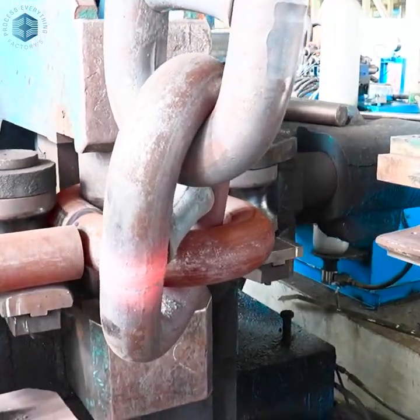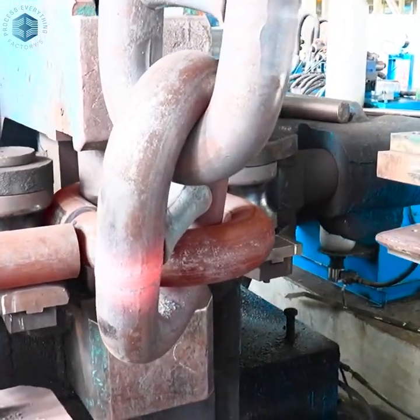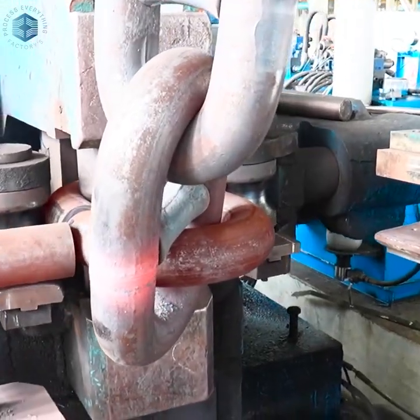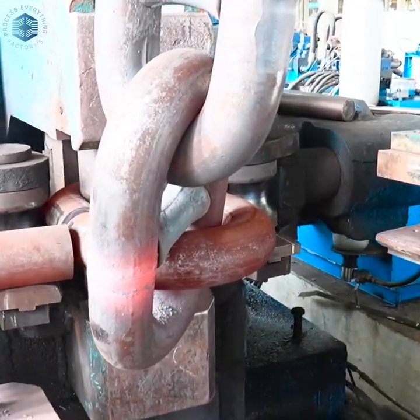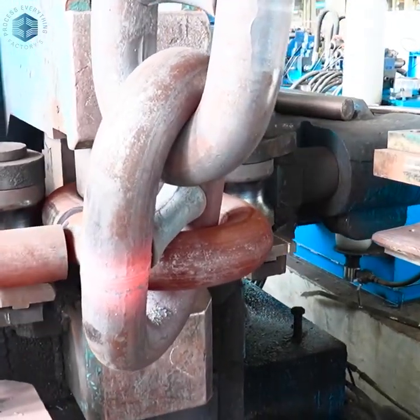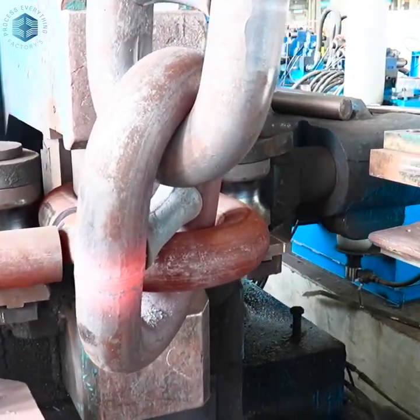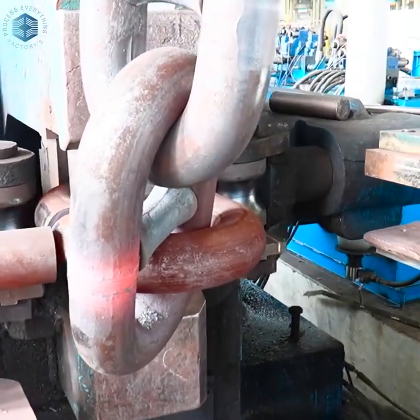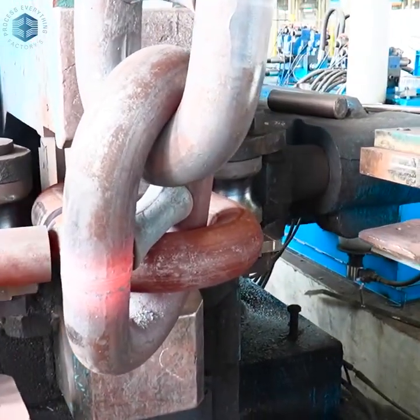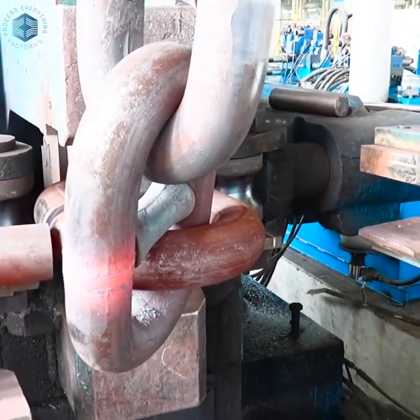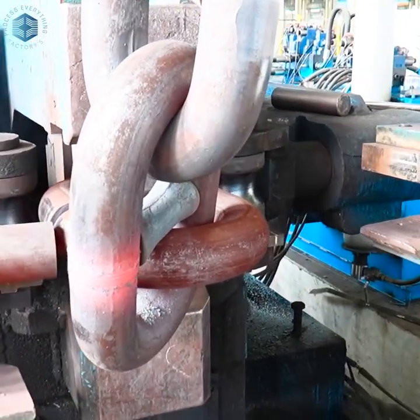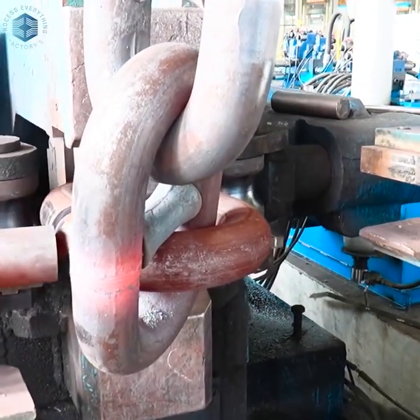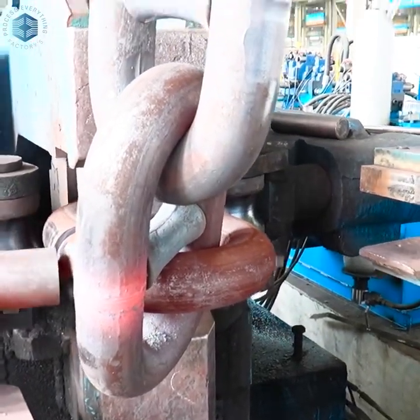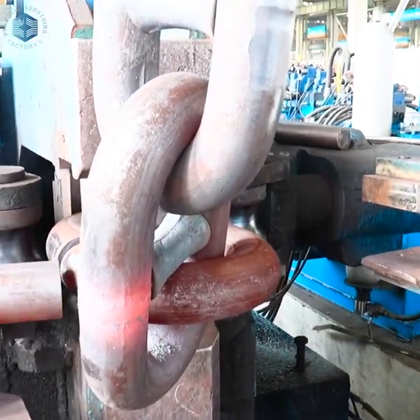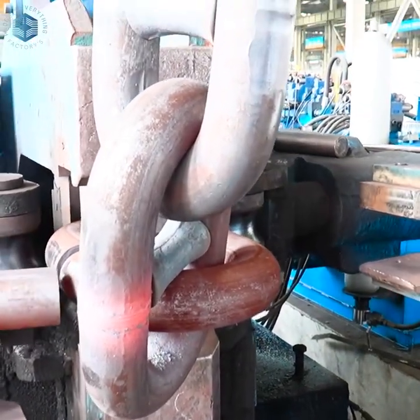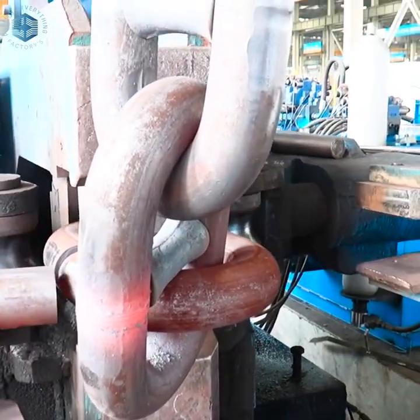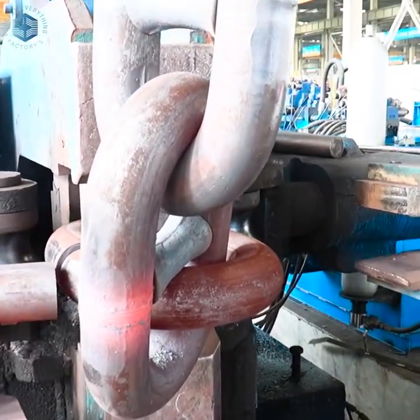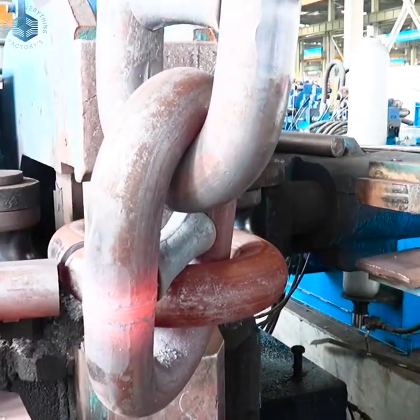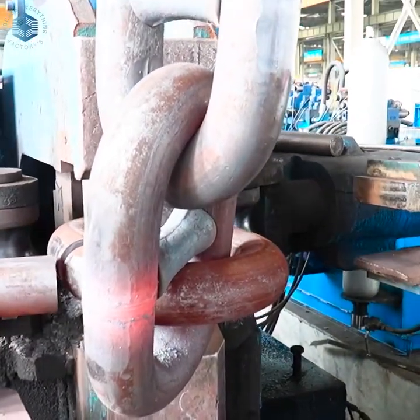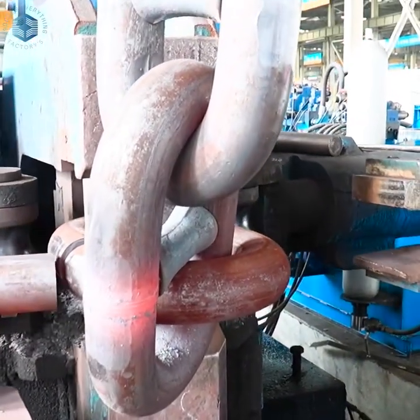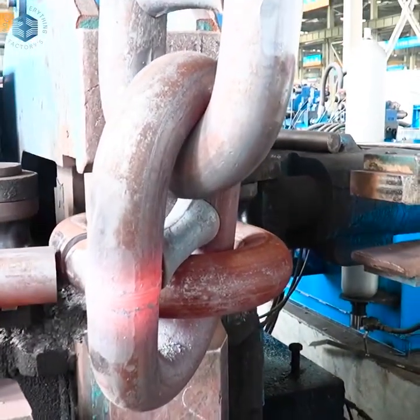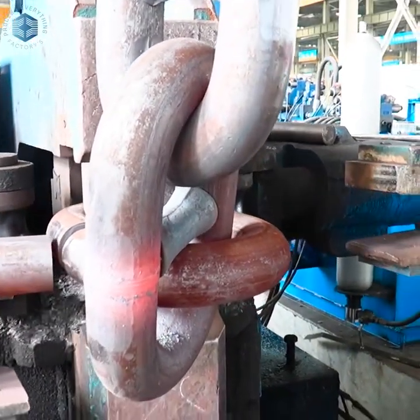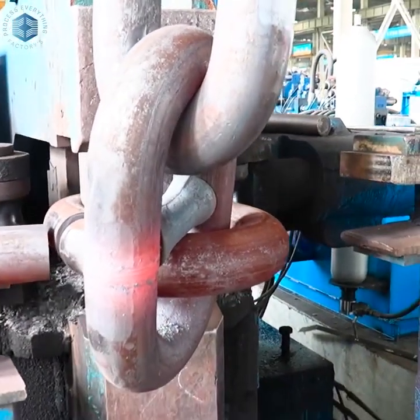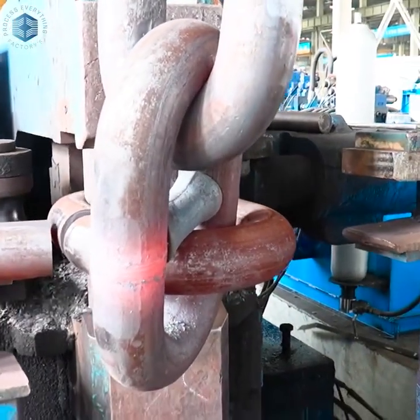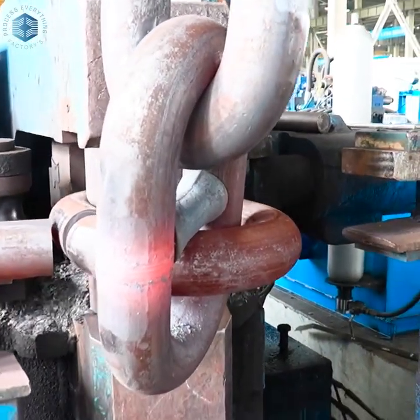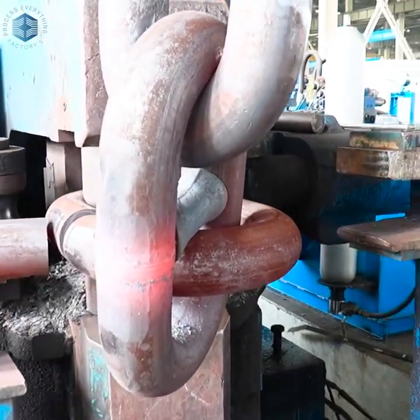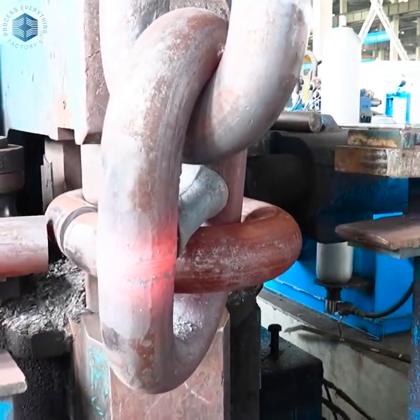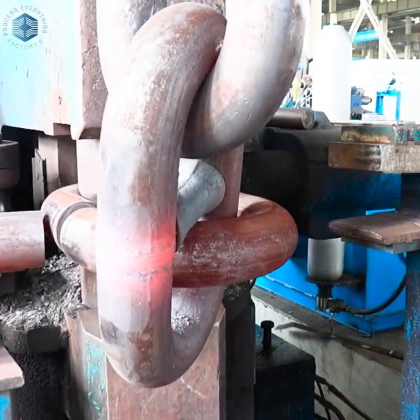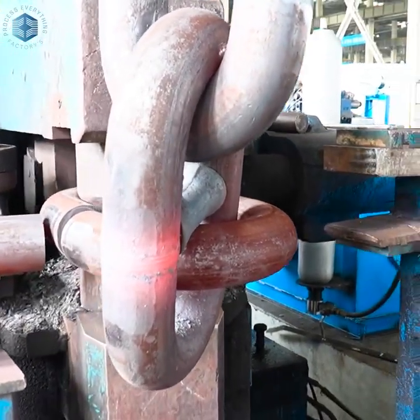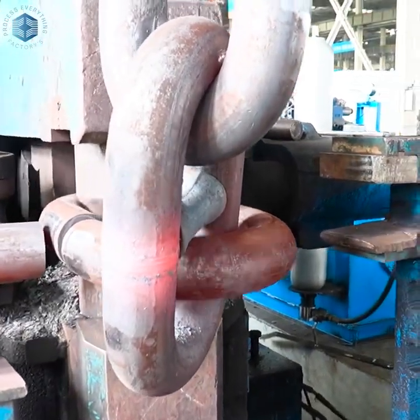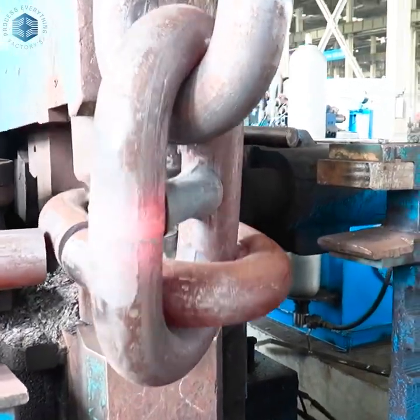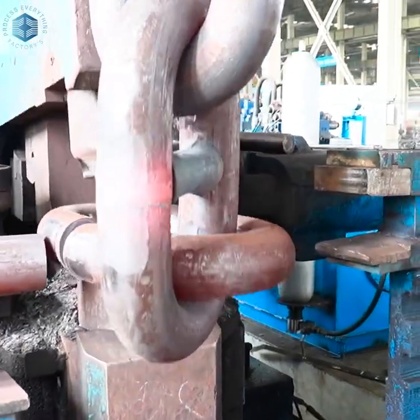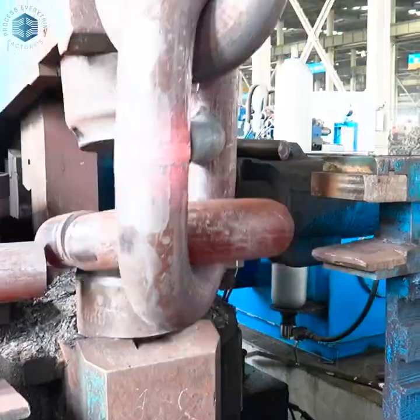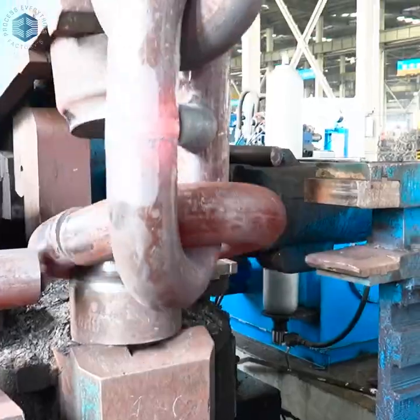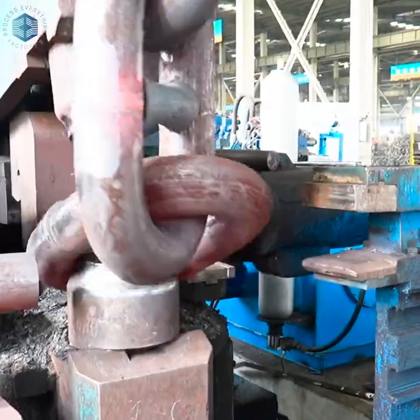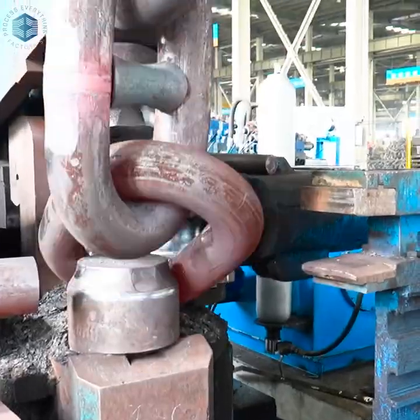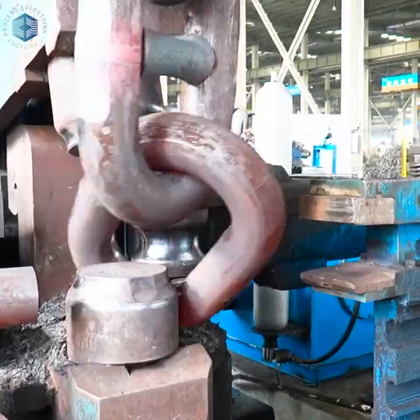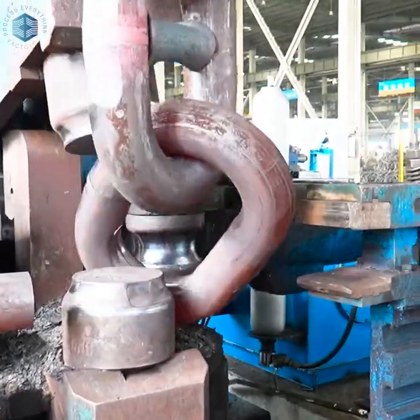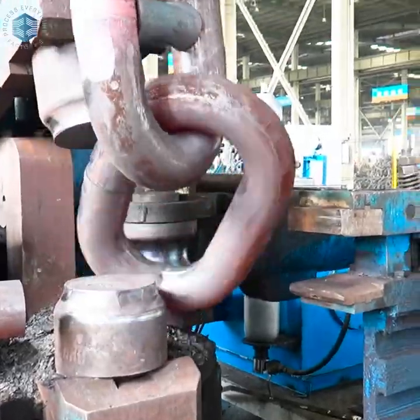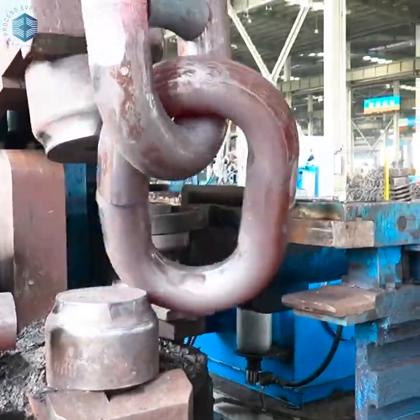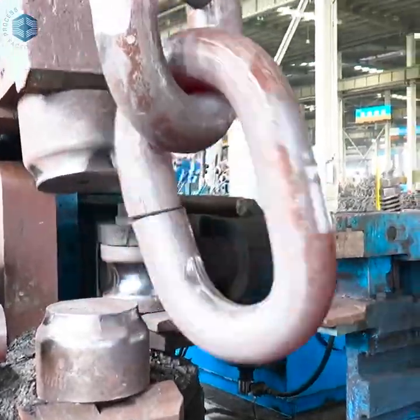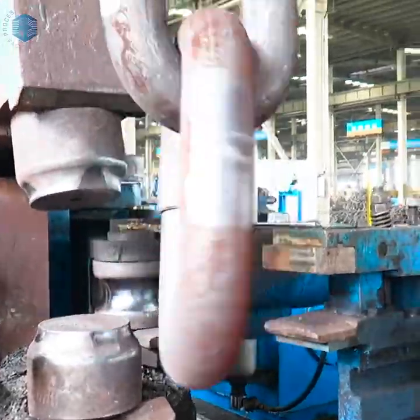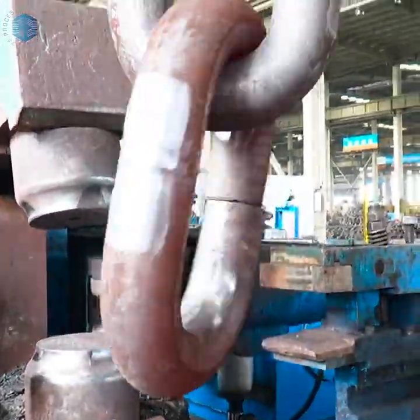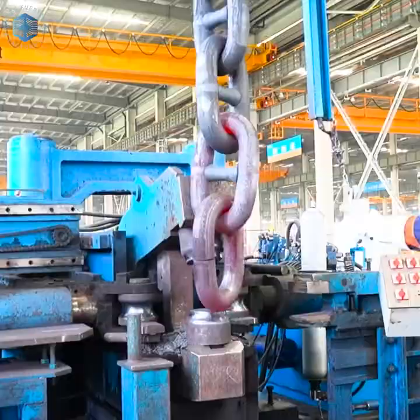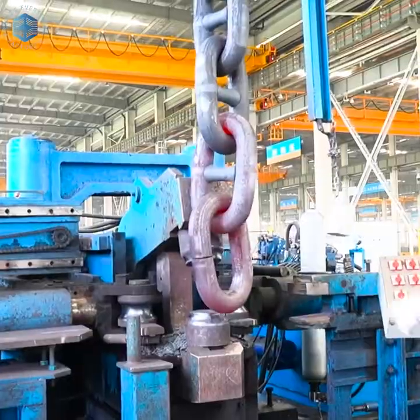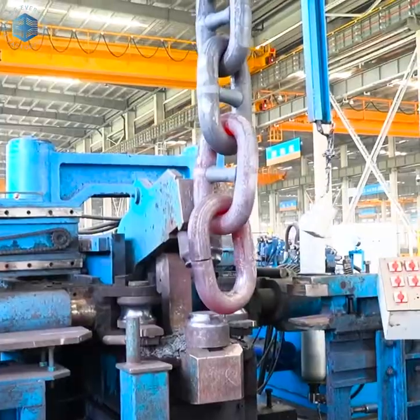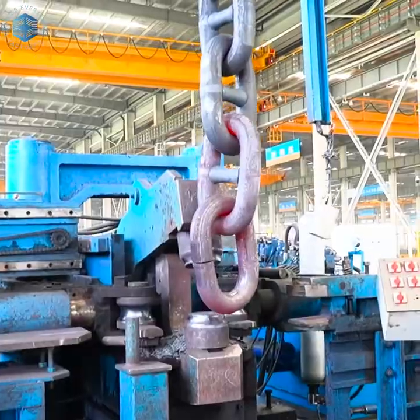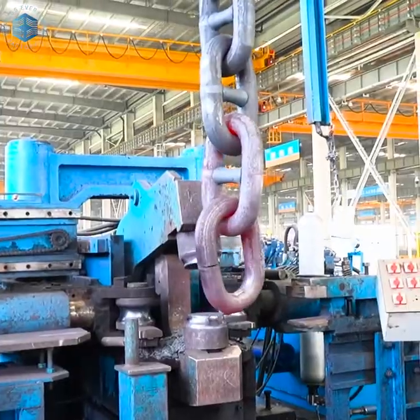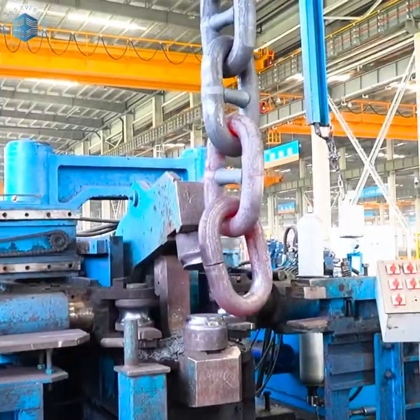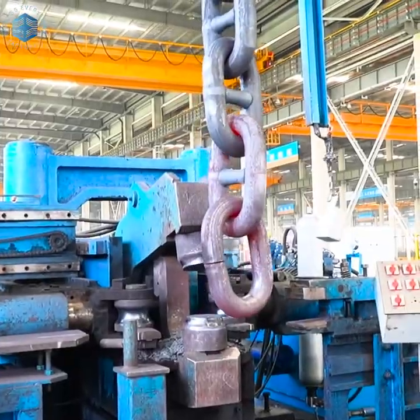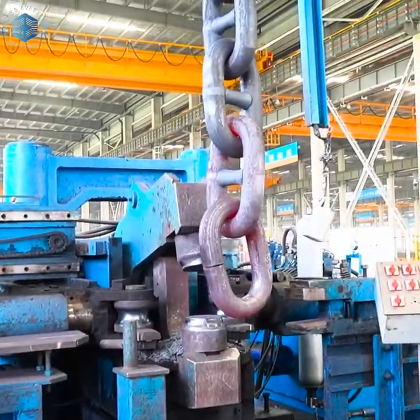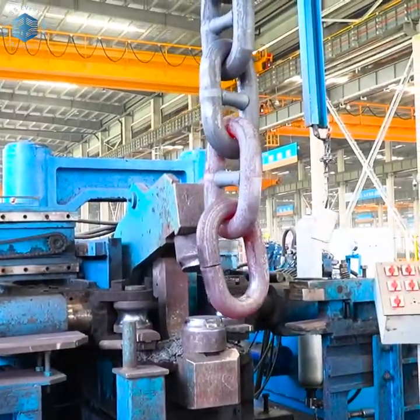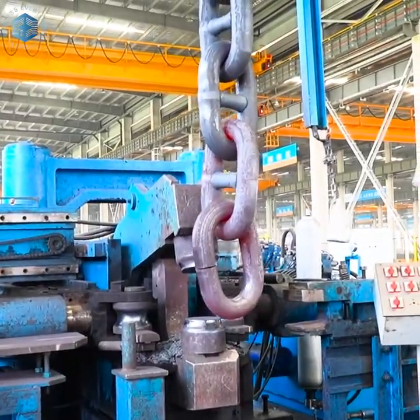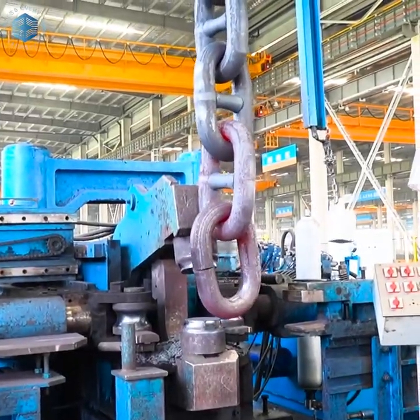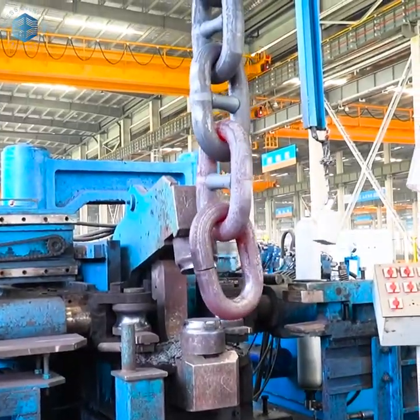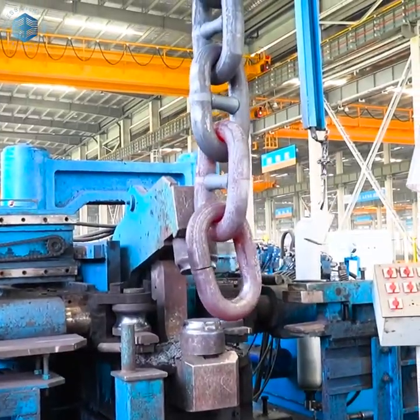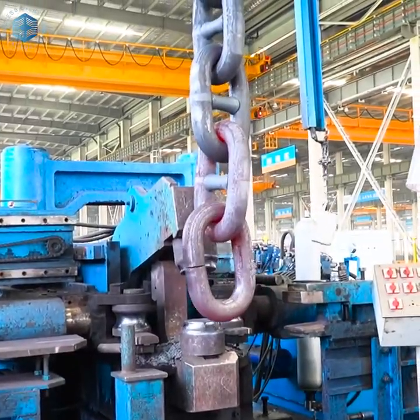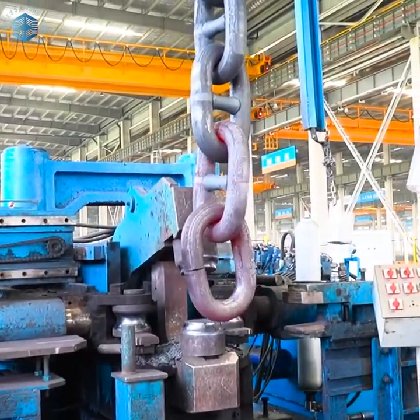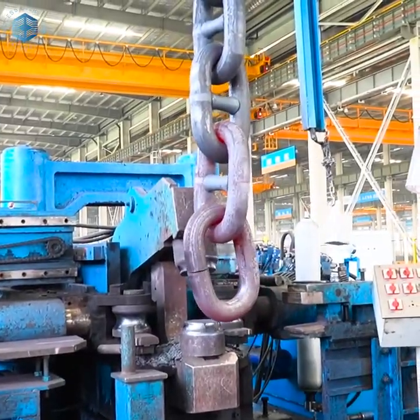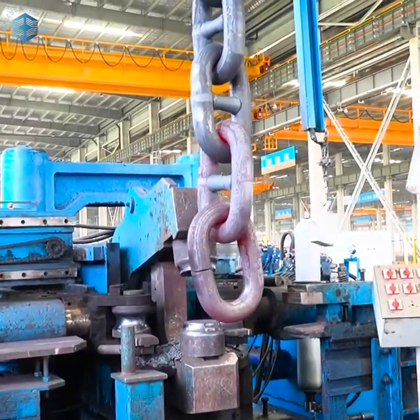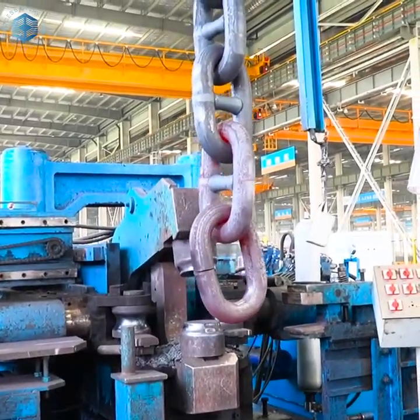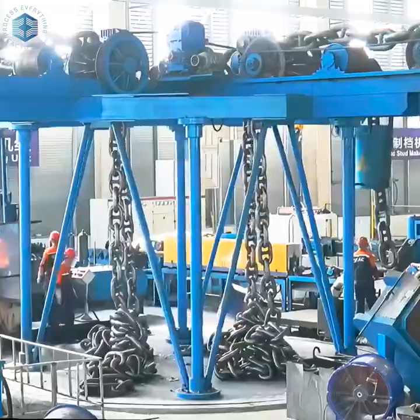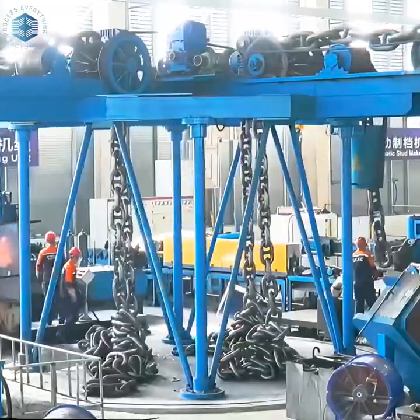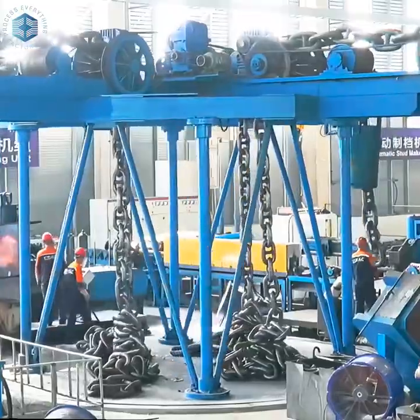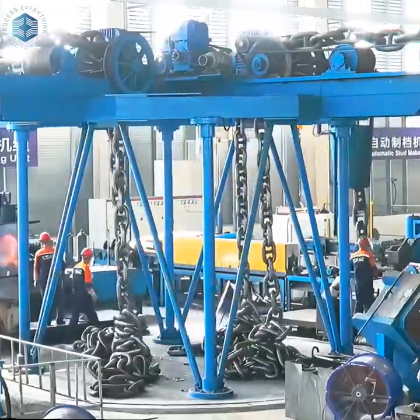Factories are ISO 17025 and class society certified, including bodies like ABS, DNV, and CCS.